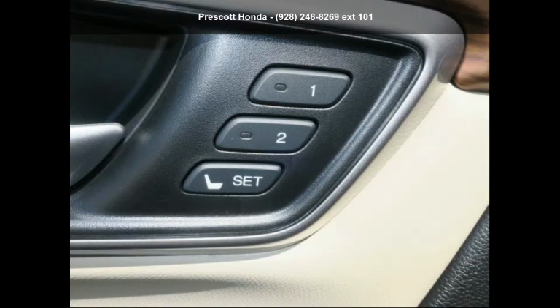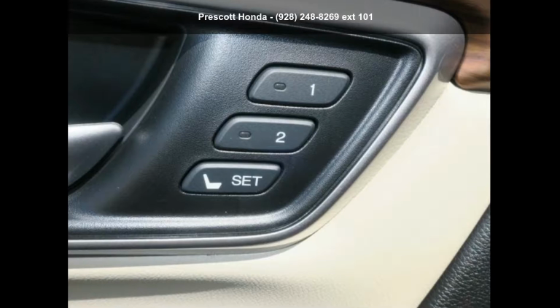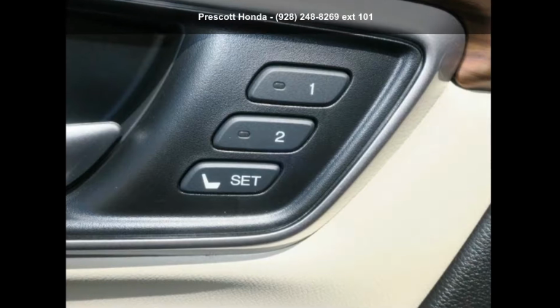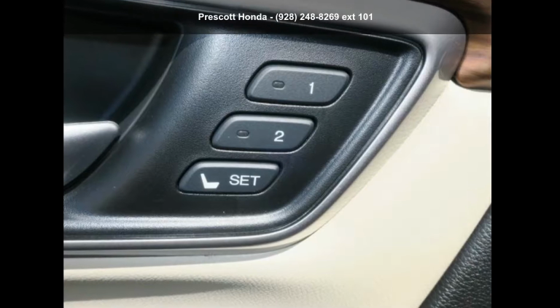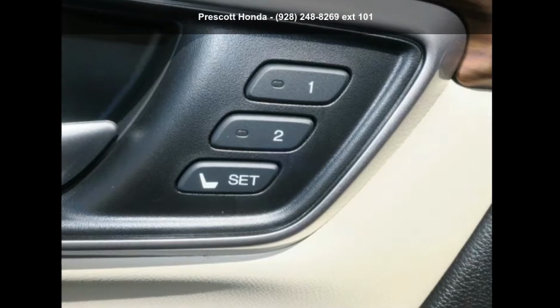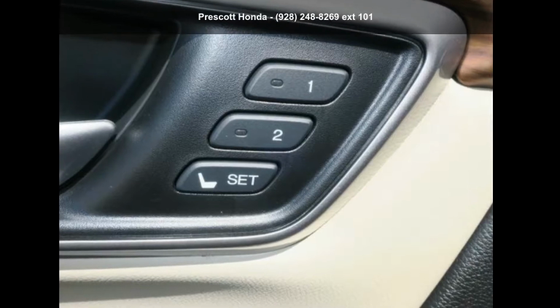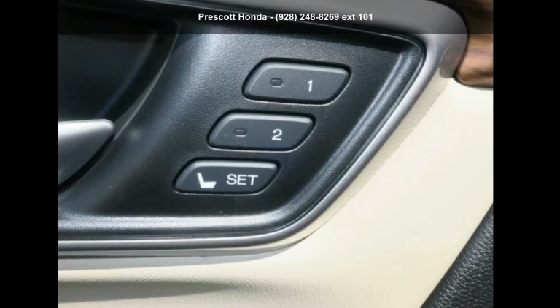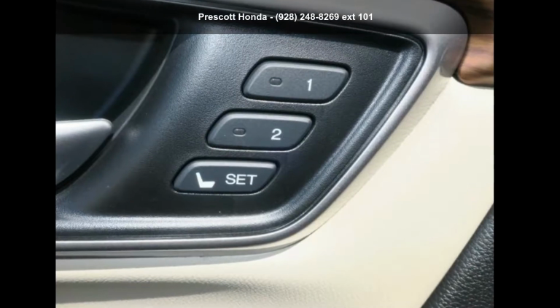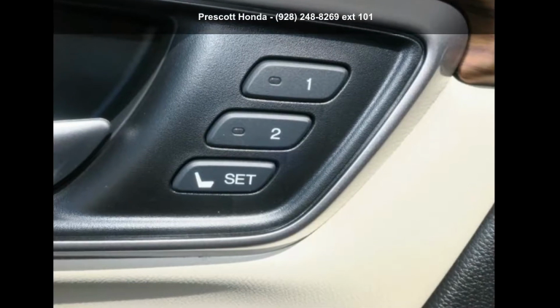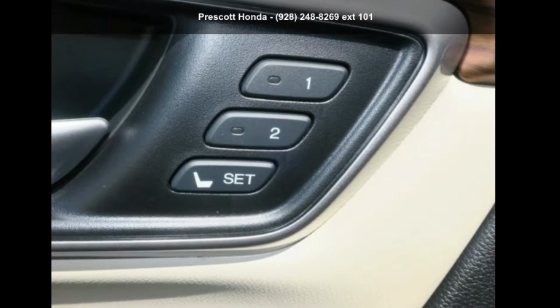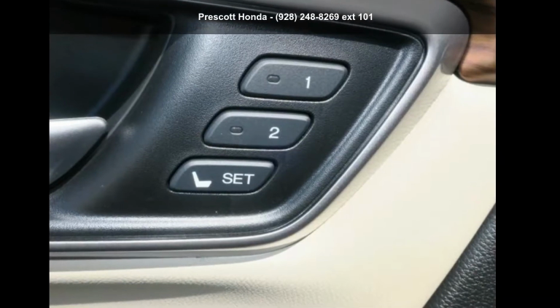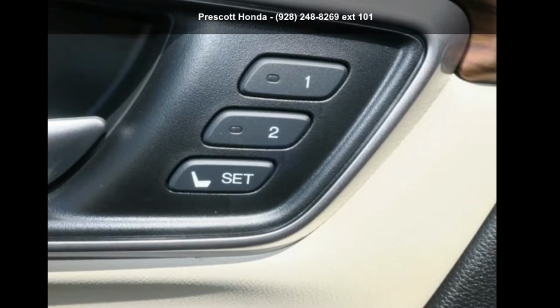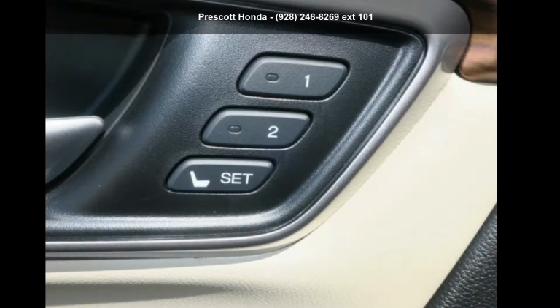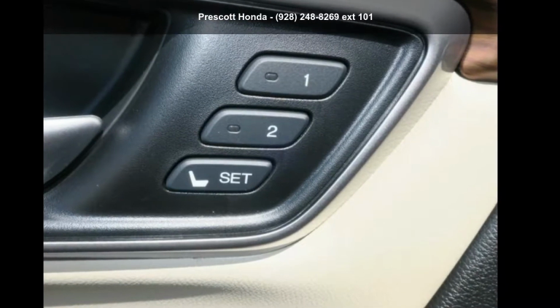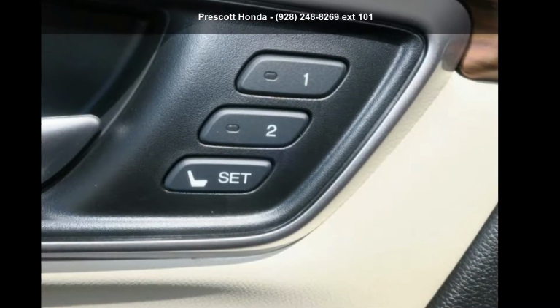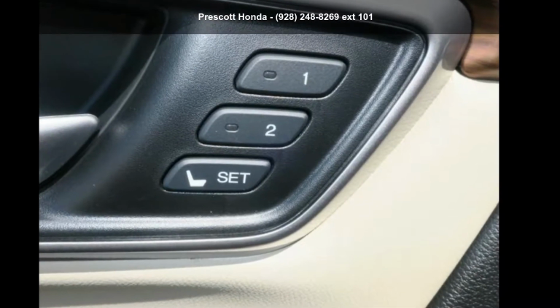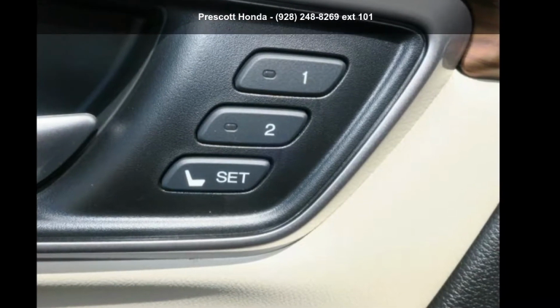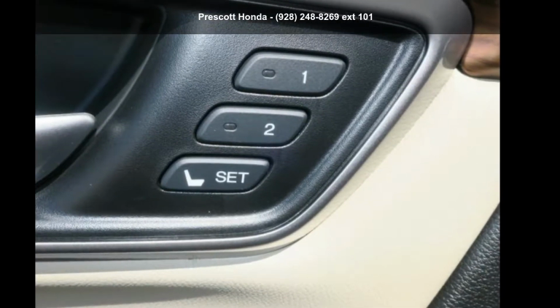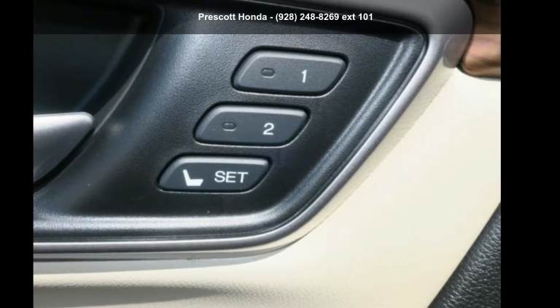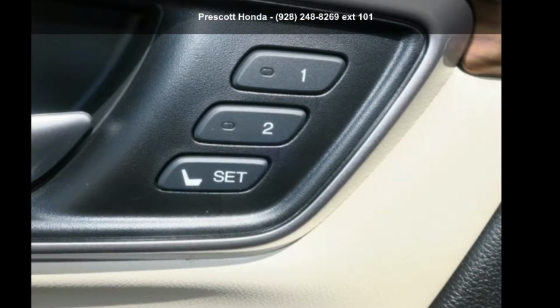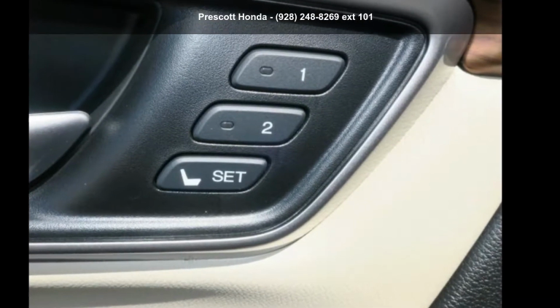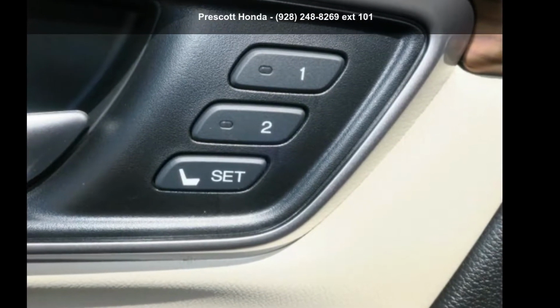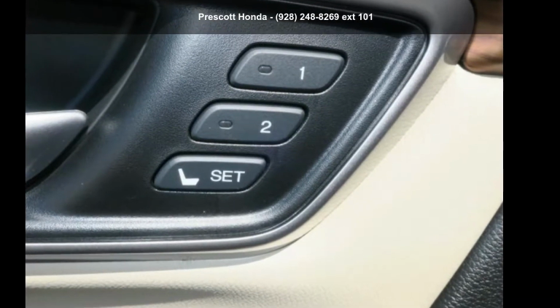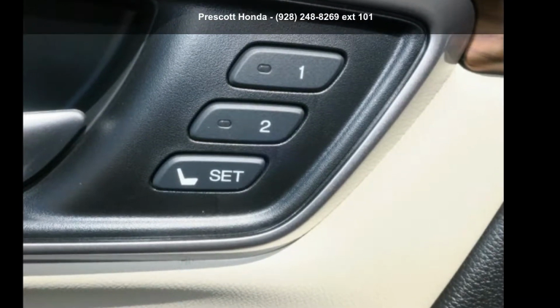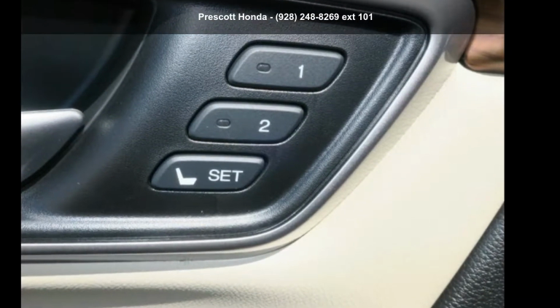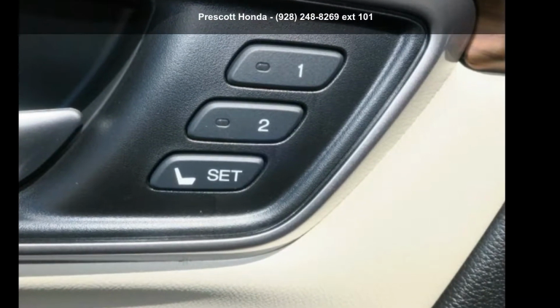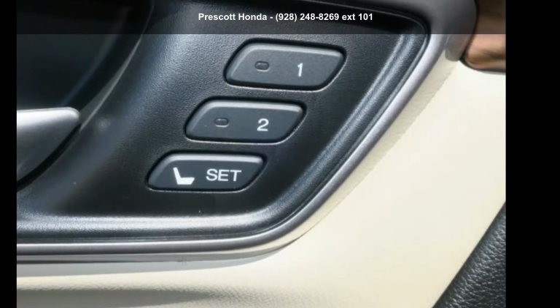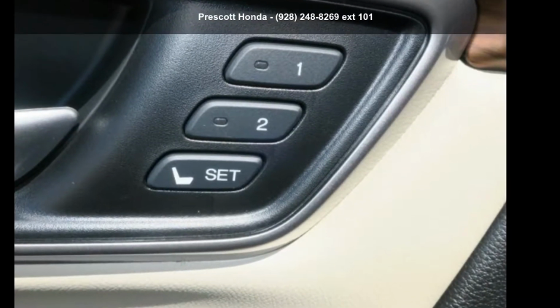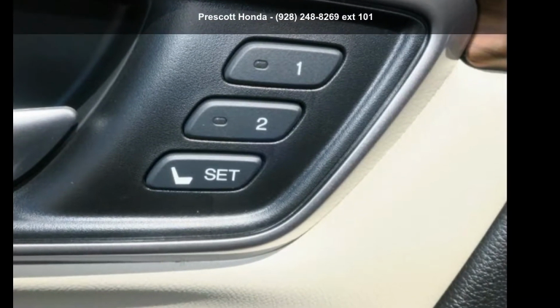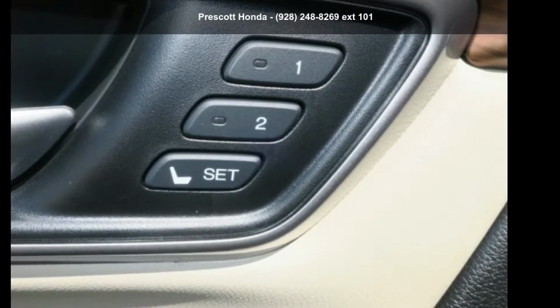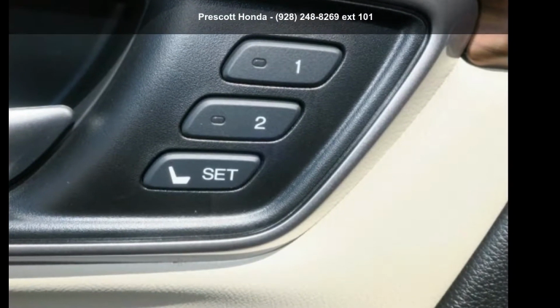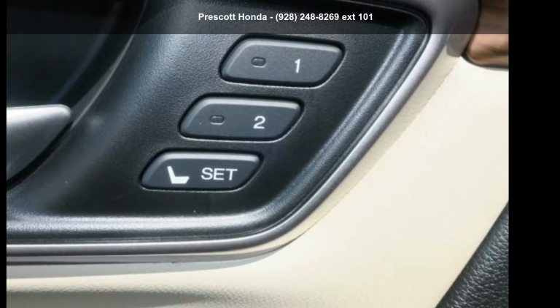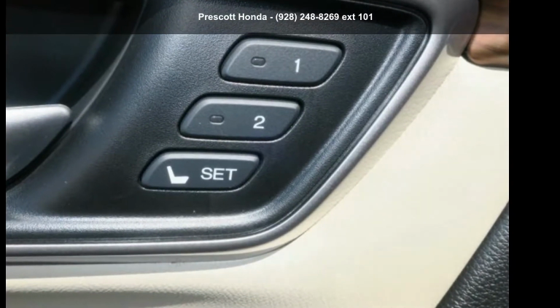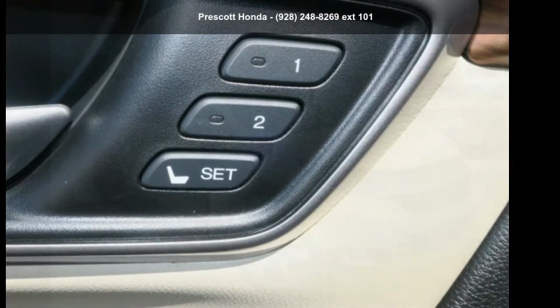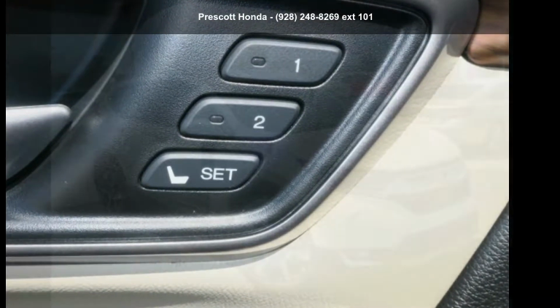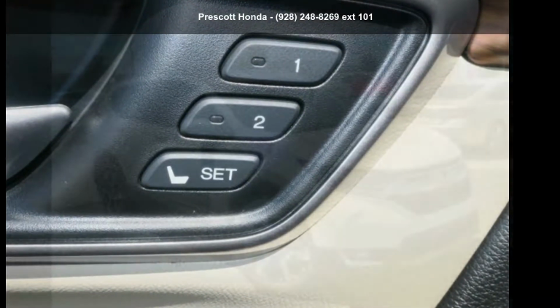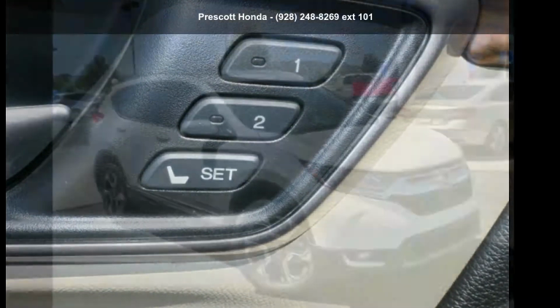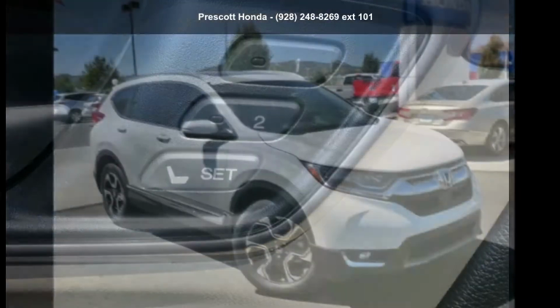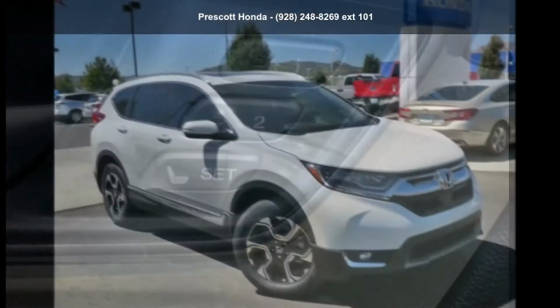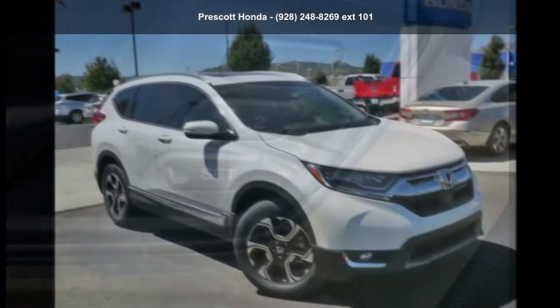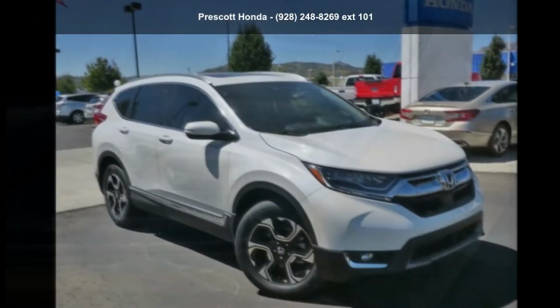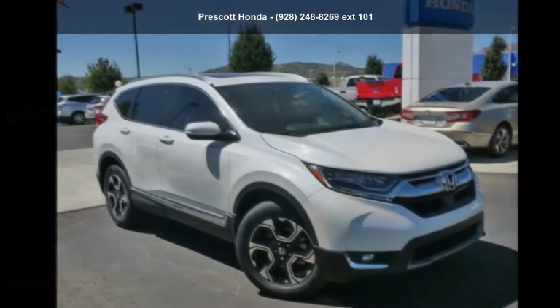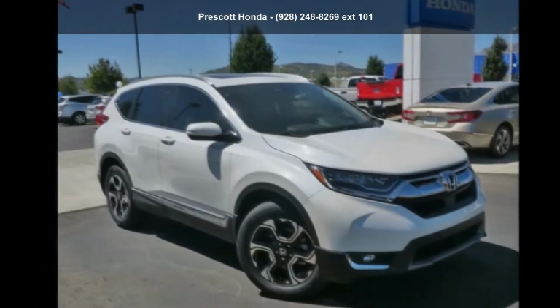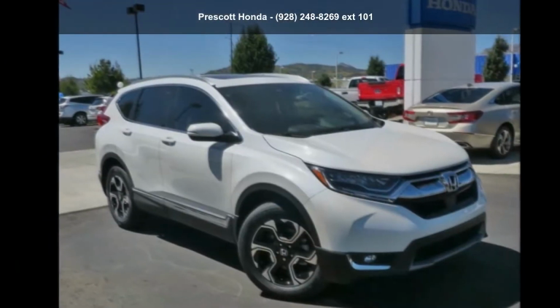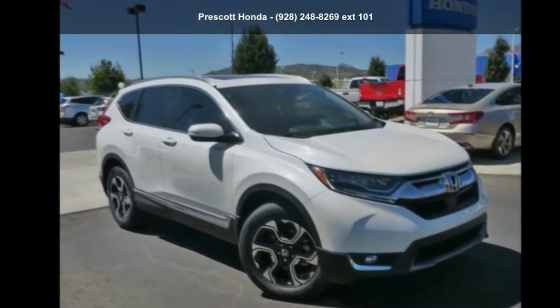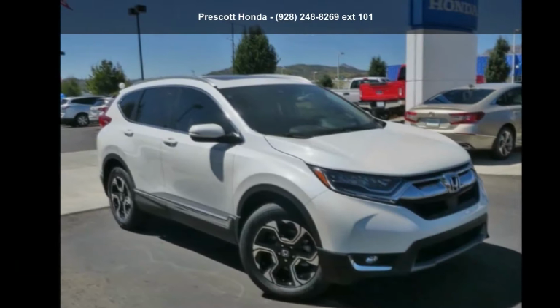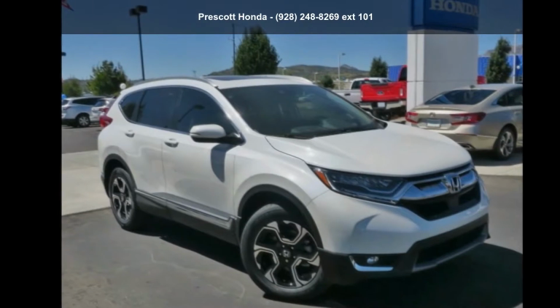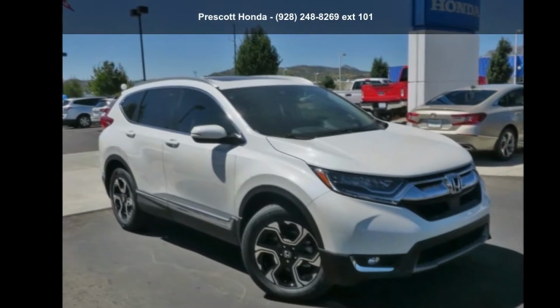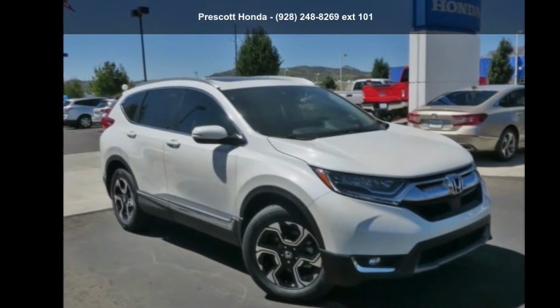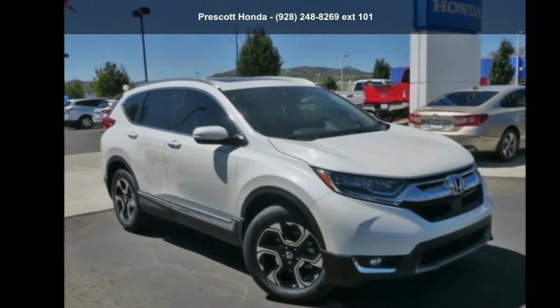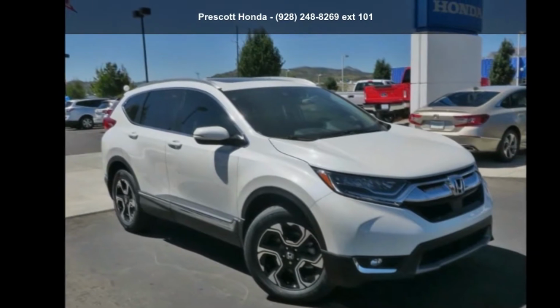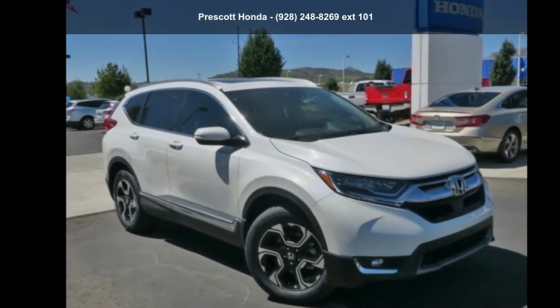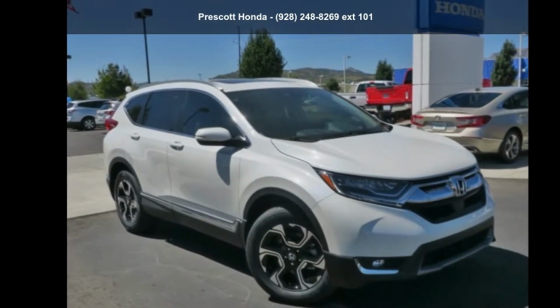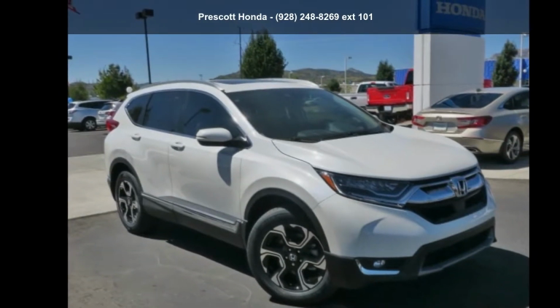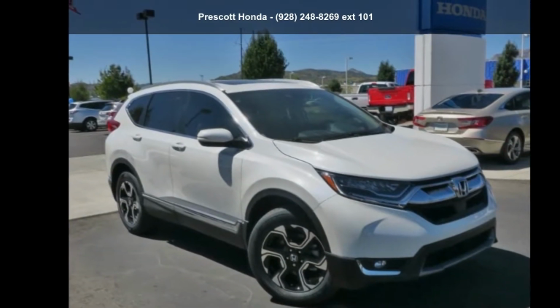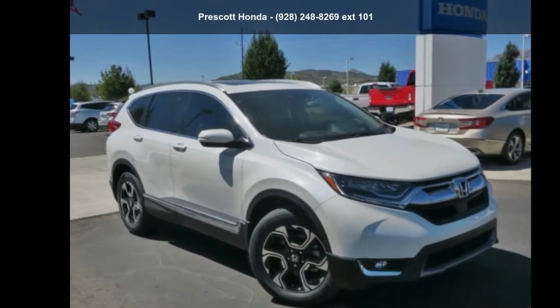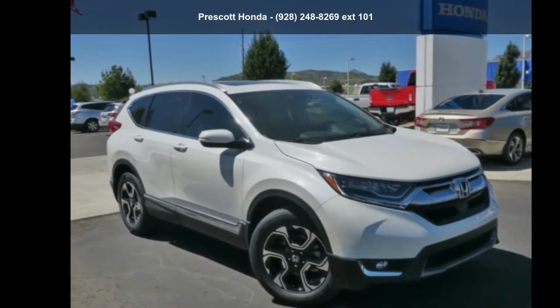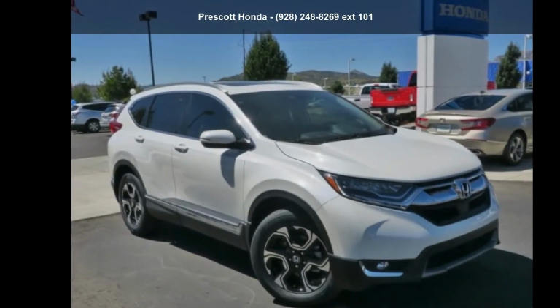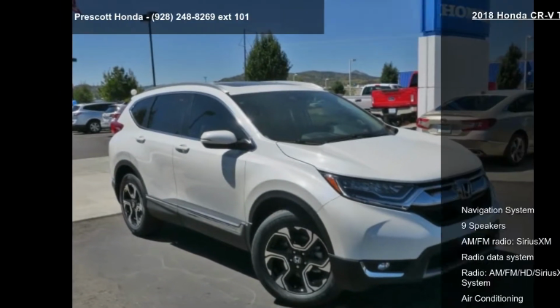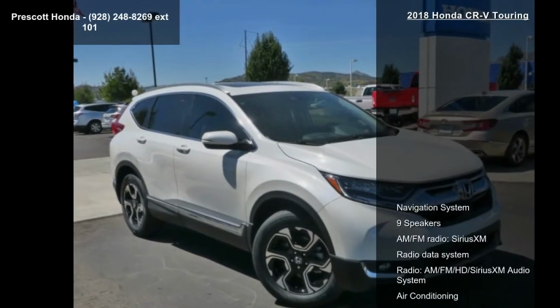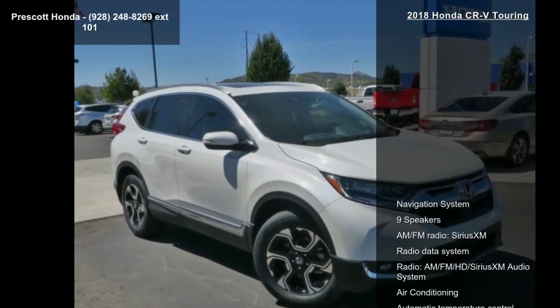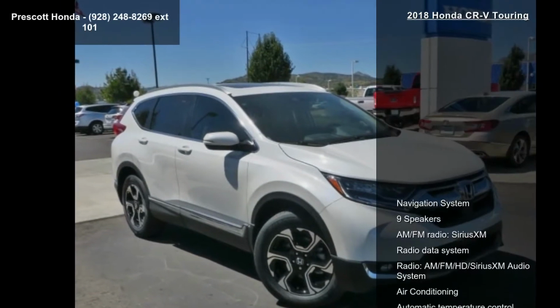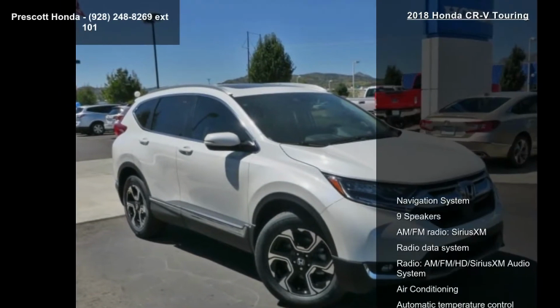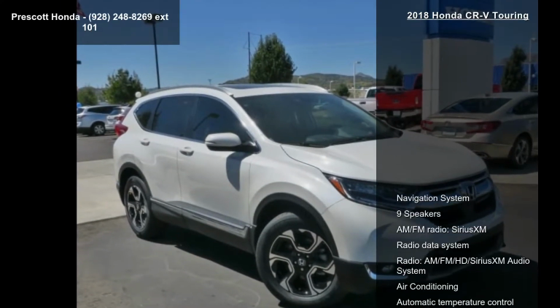Check out this Honda 2018 CR-V Touring. If you are looking for an automobile with great features, look no further.